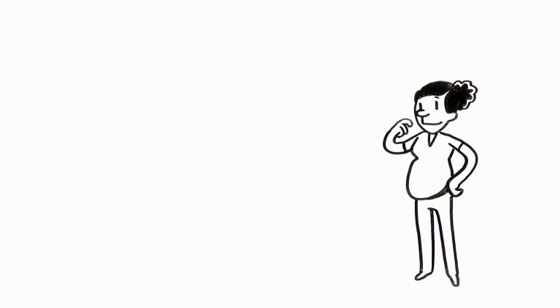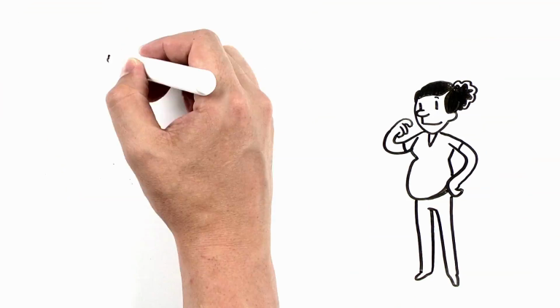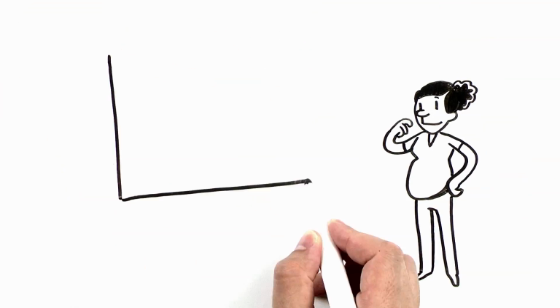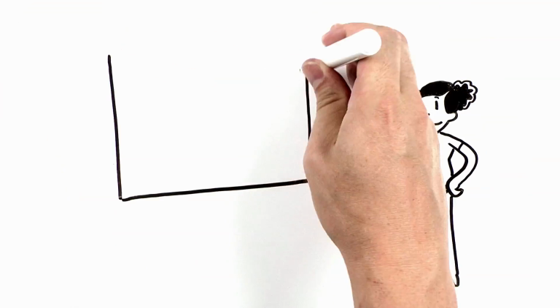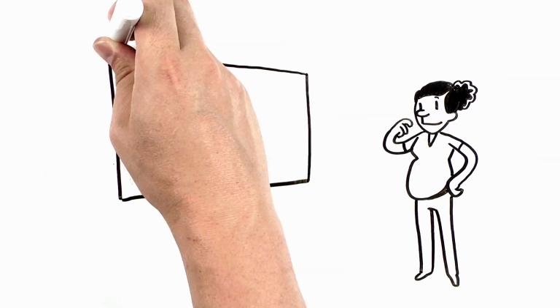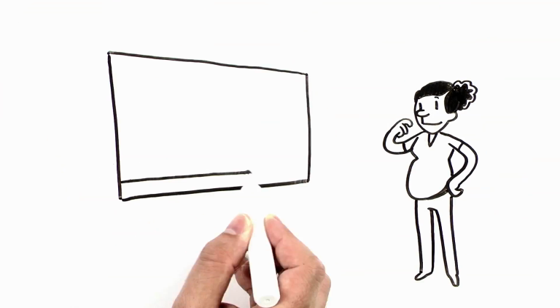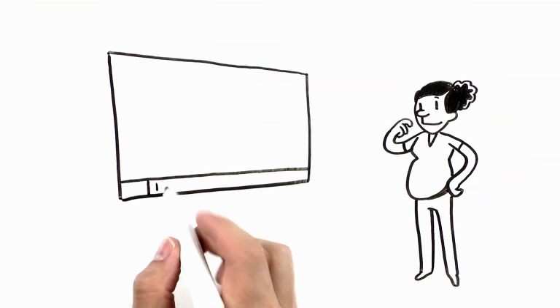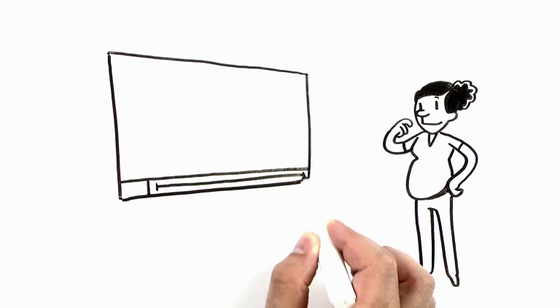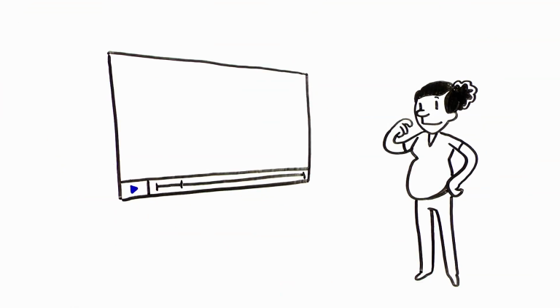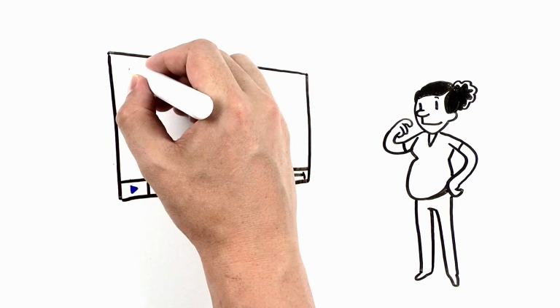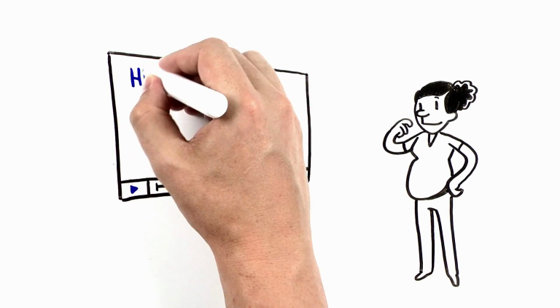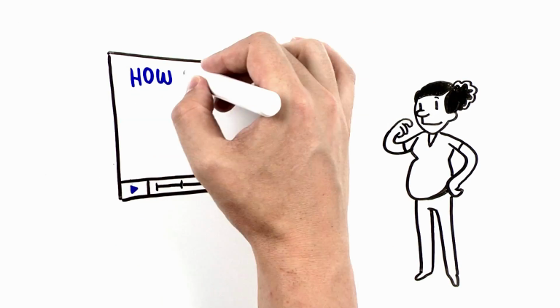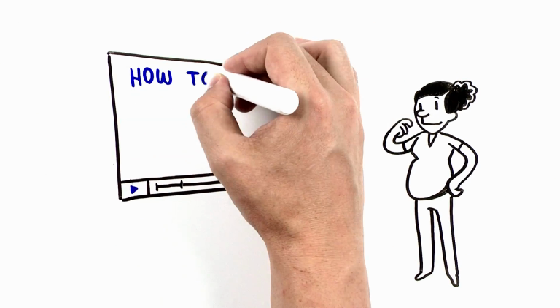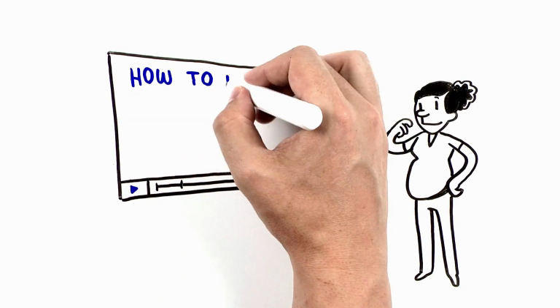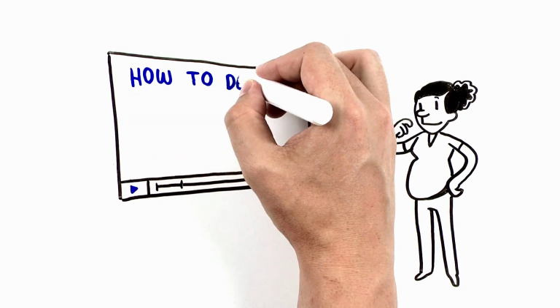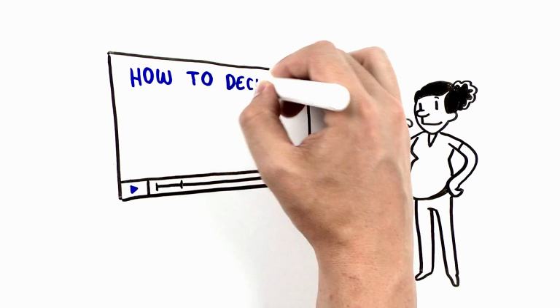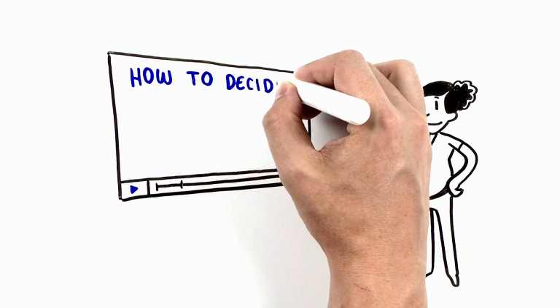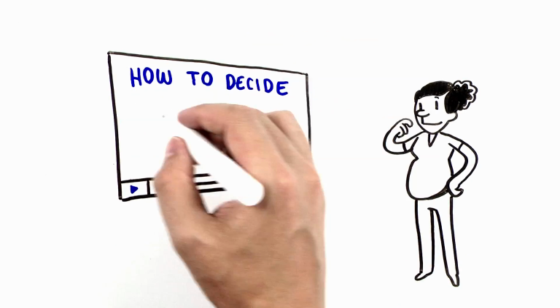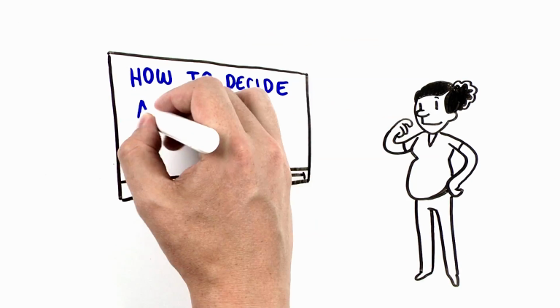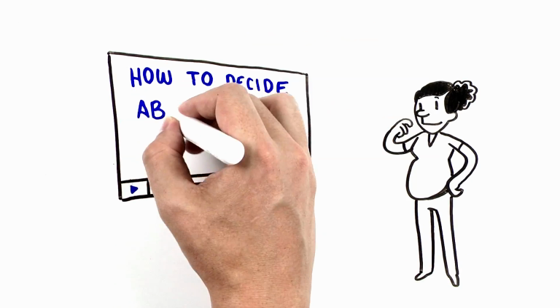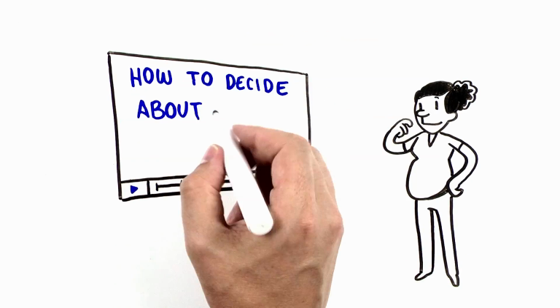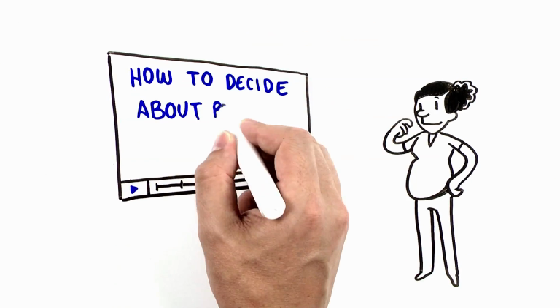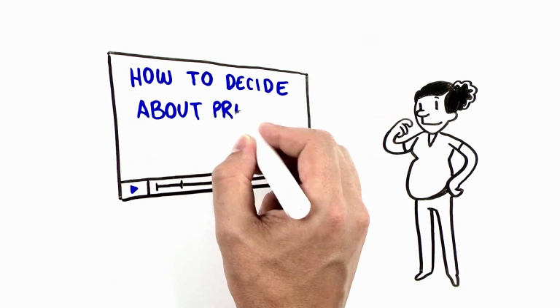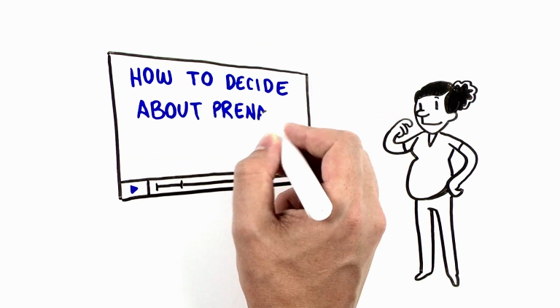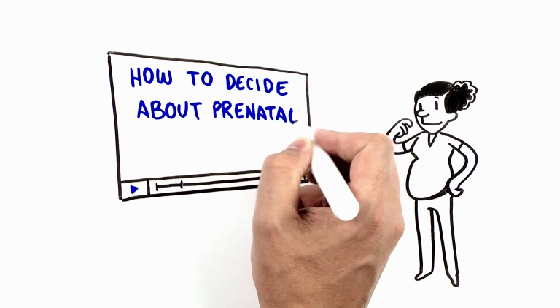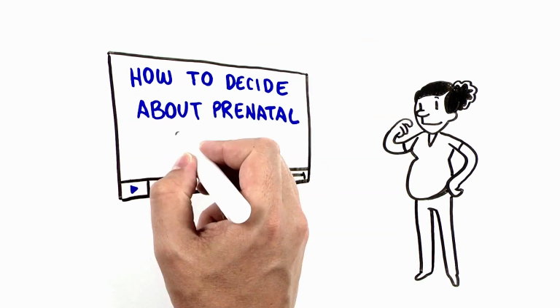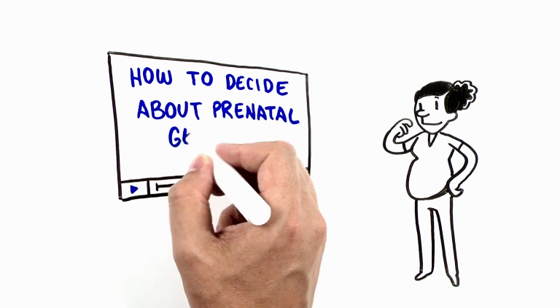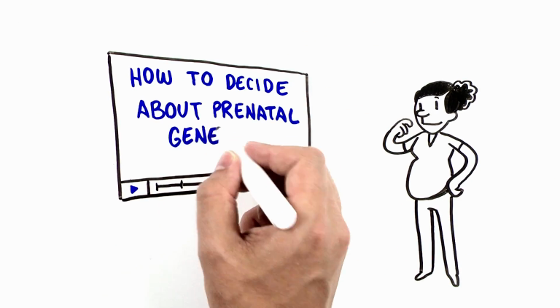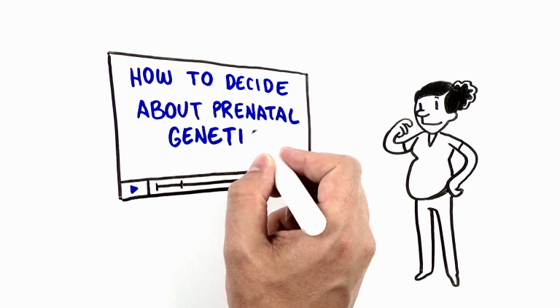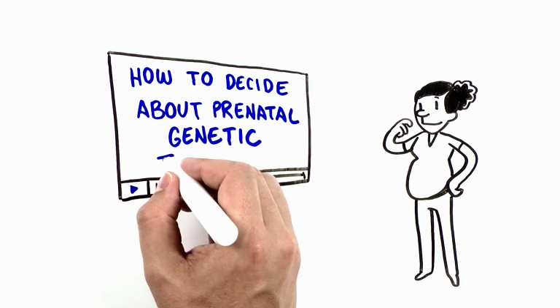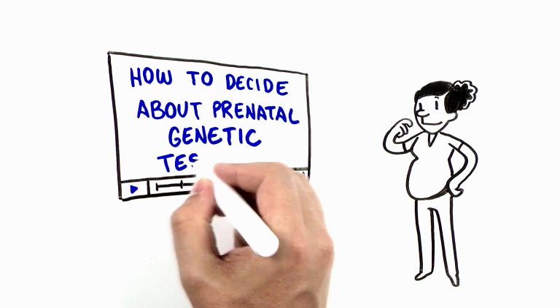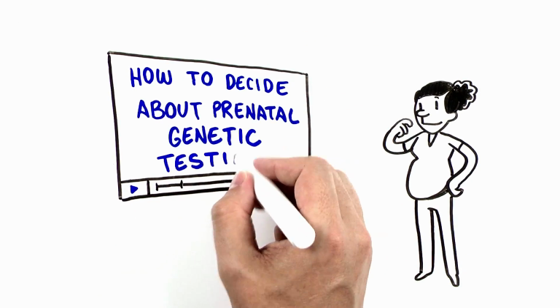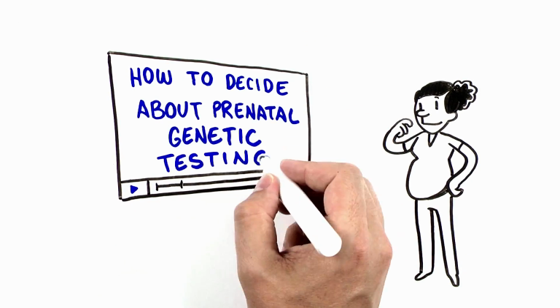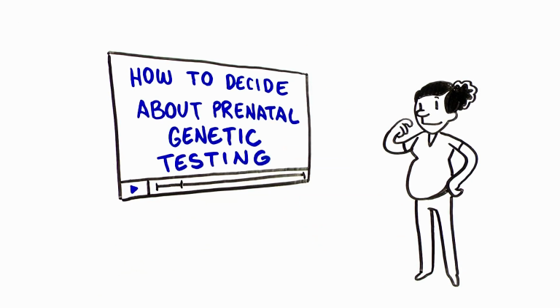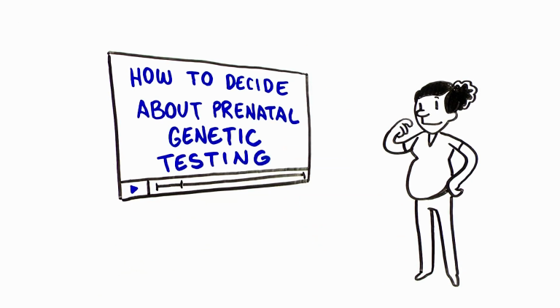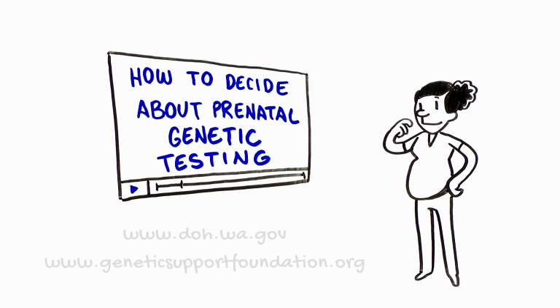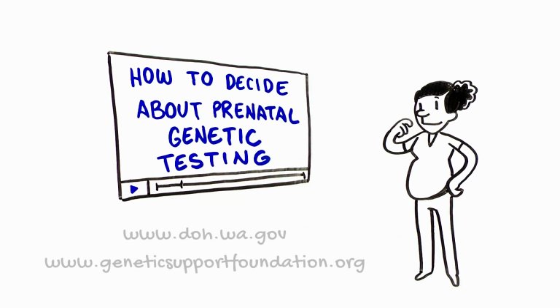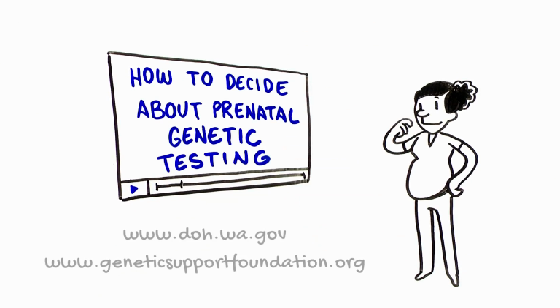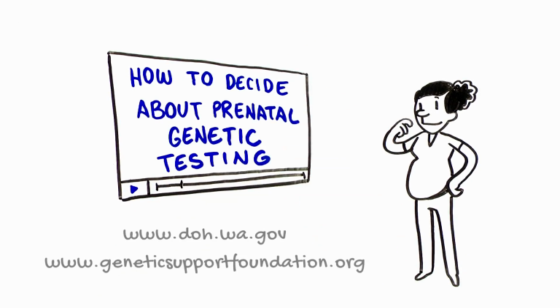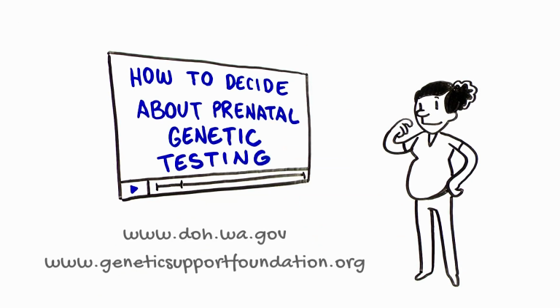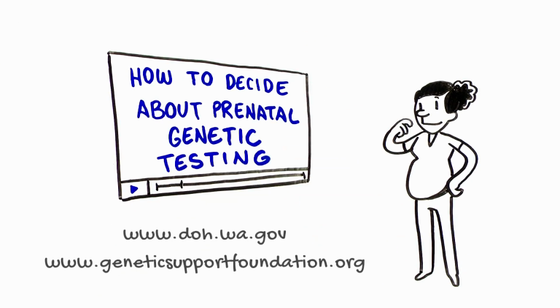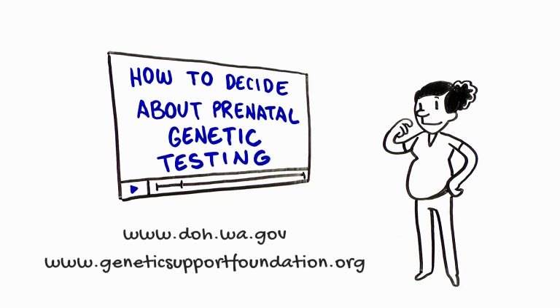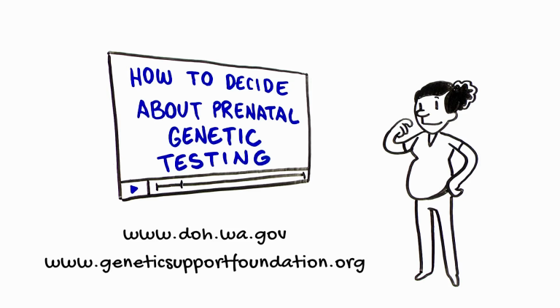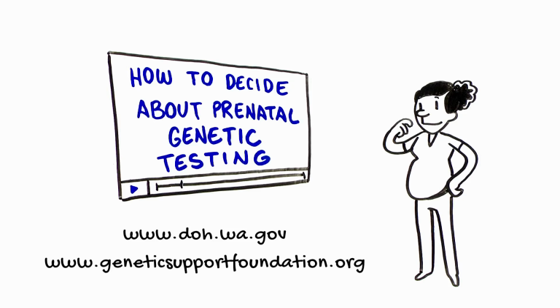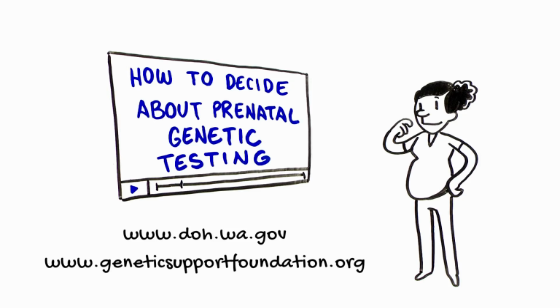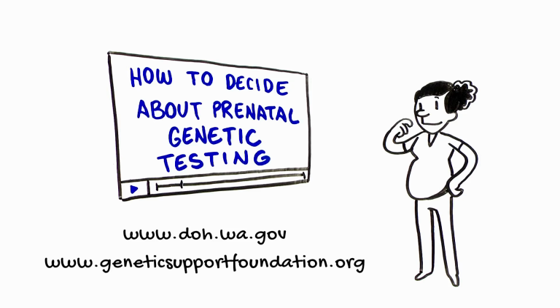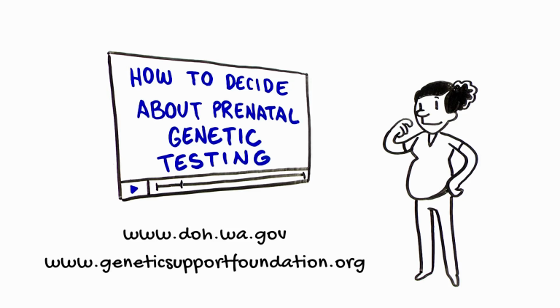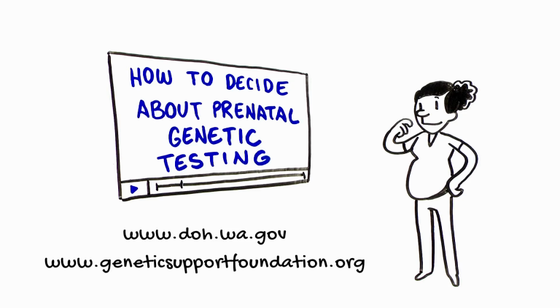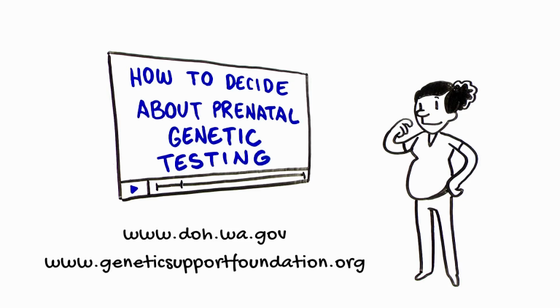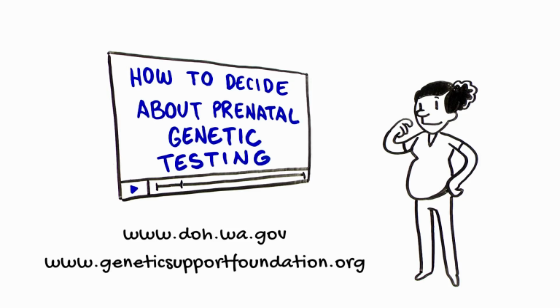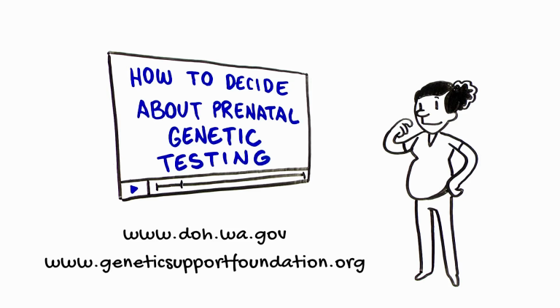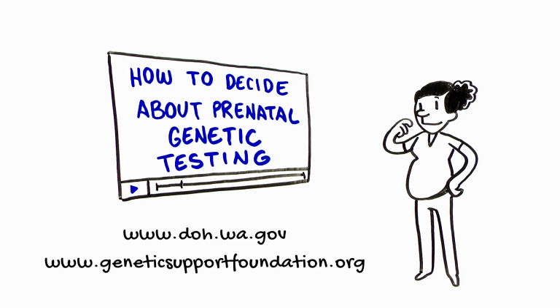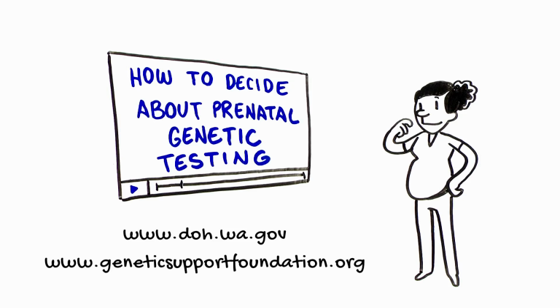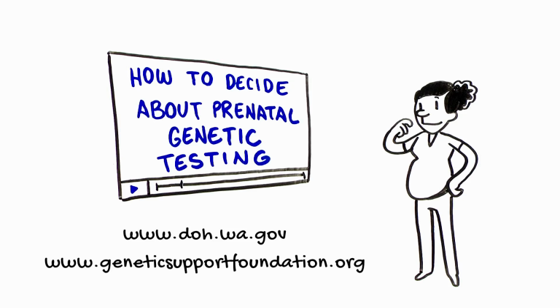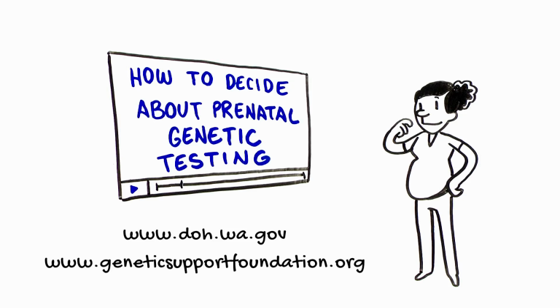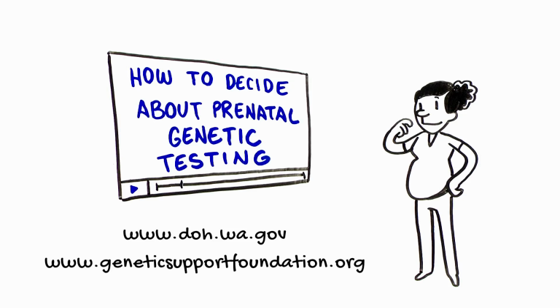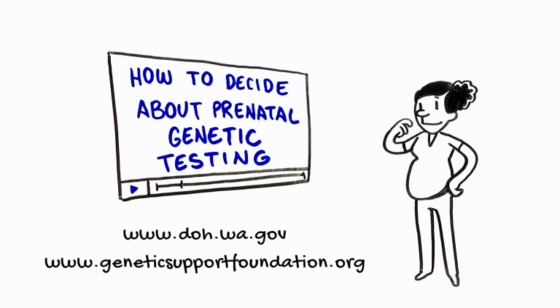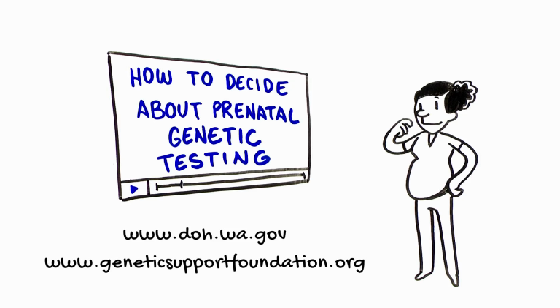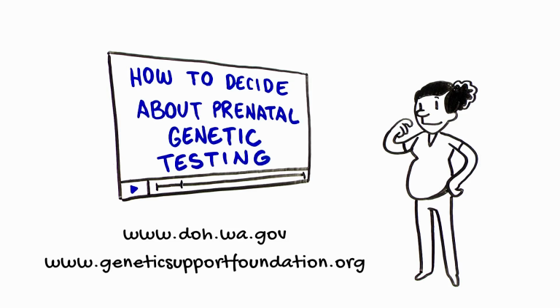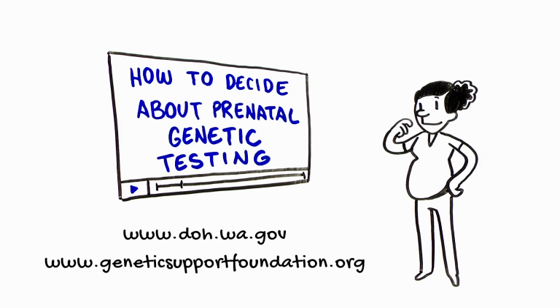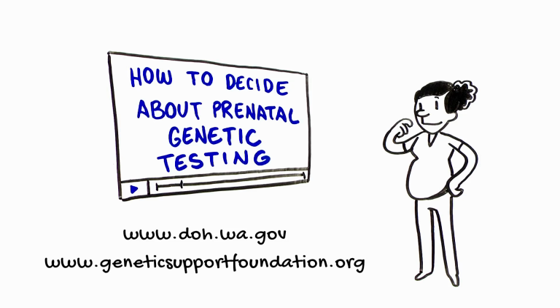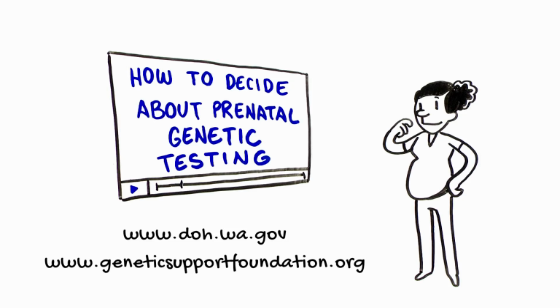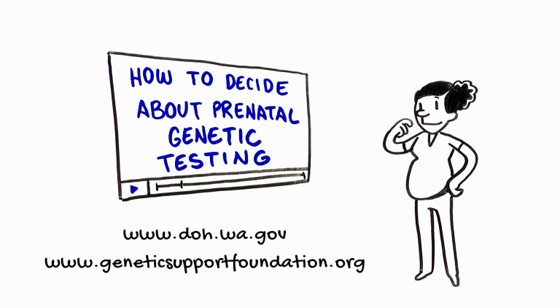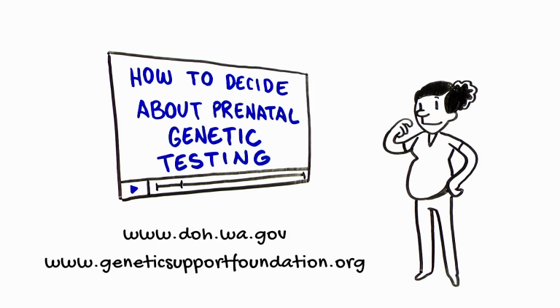See our video, How to Decide About Prenatal Genetic Testing, as you make decisions regarding your testing options.